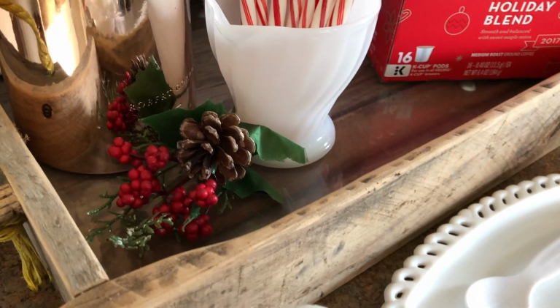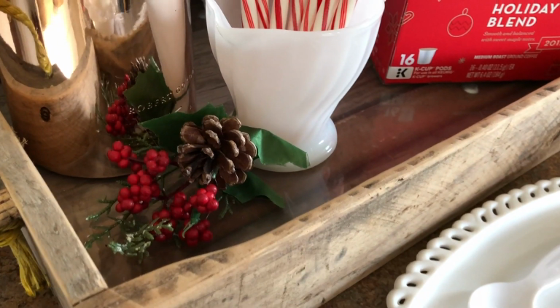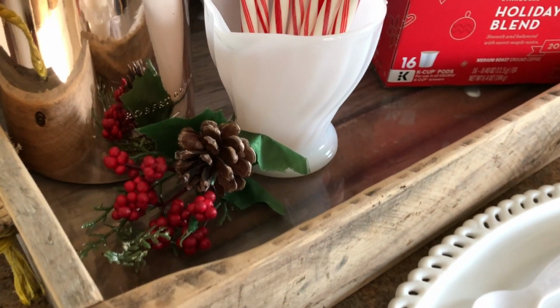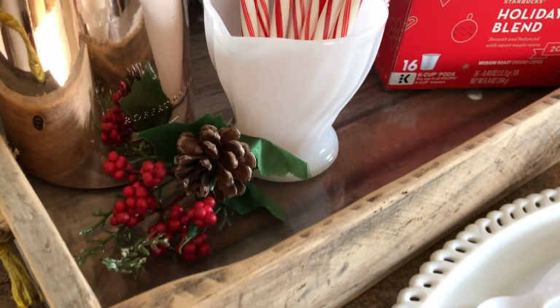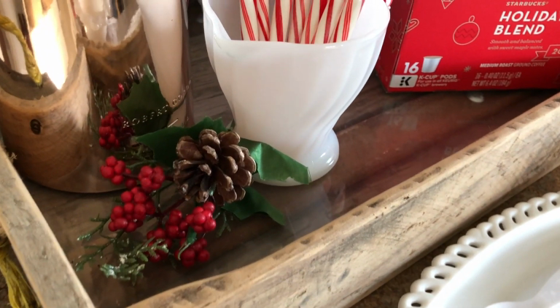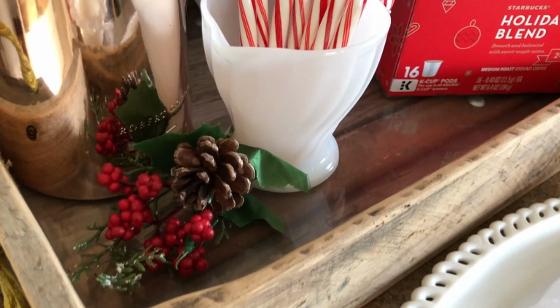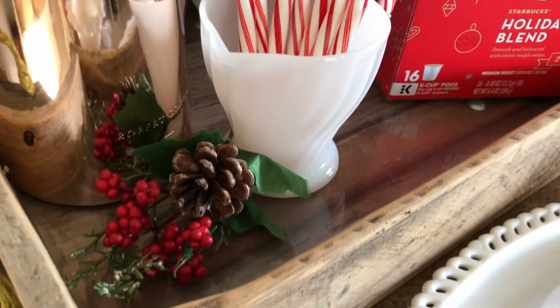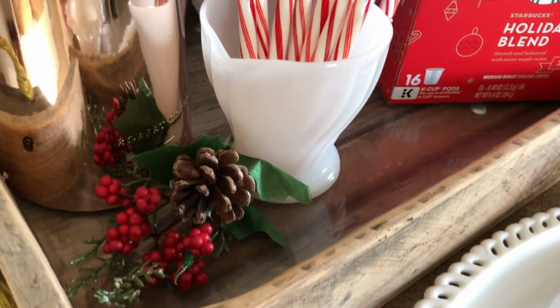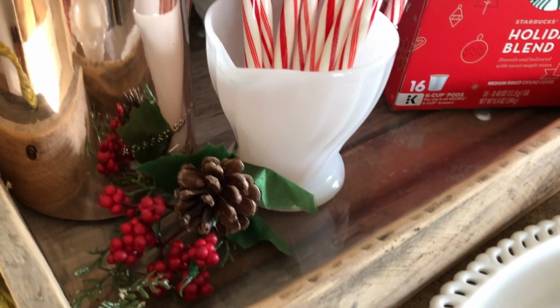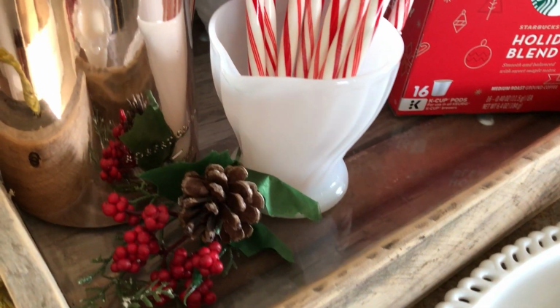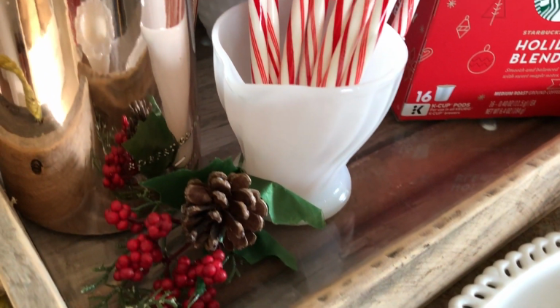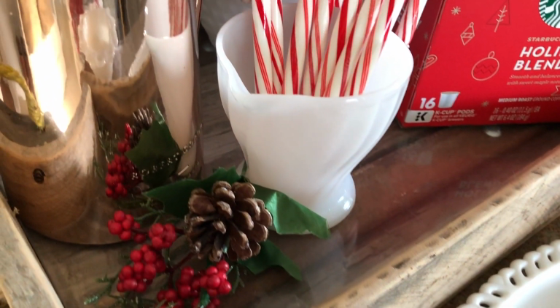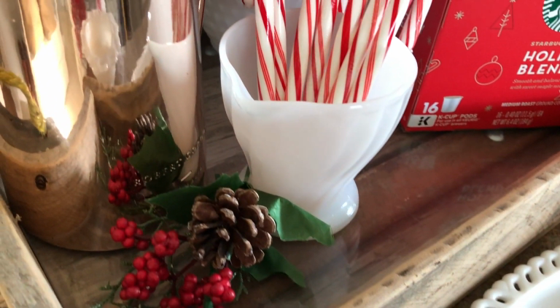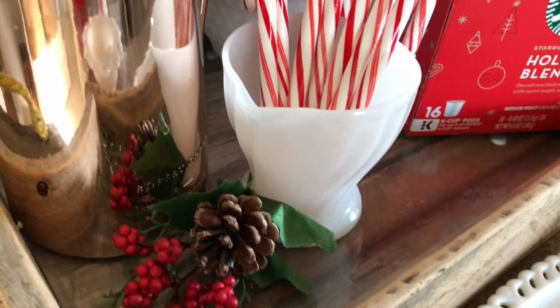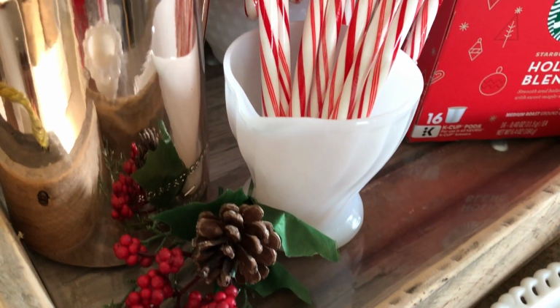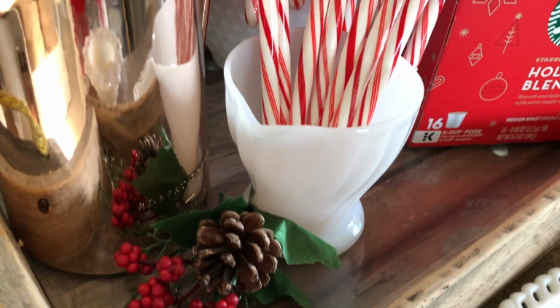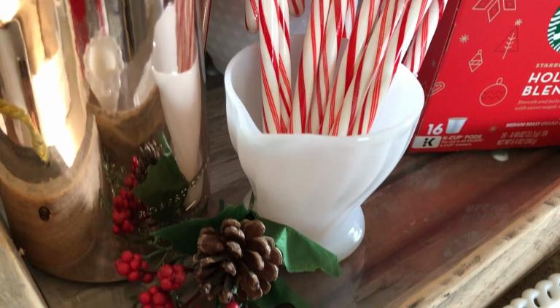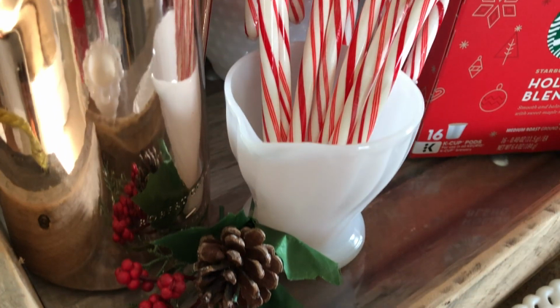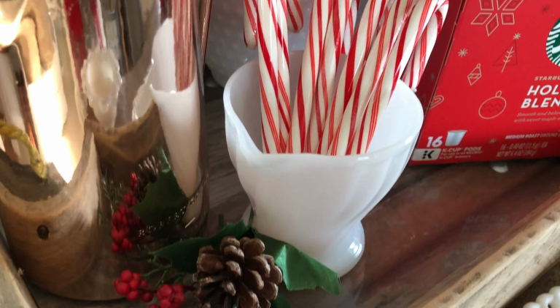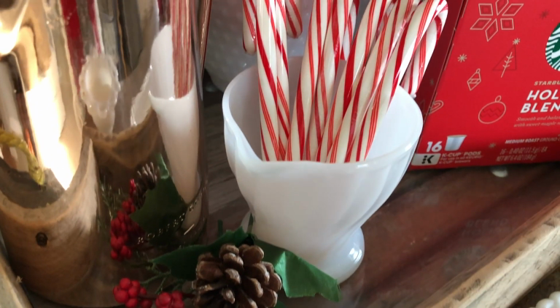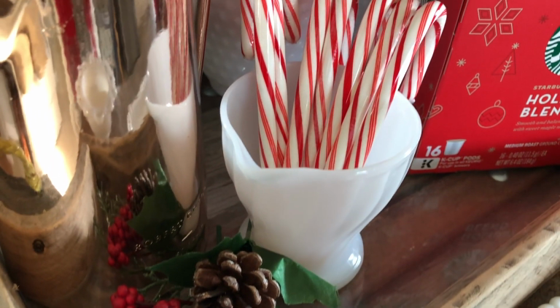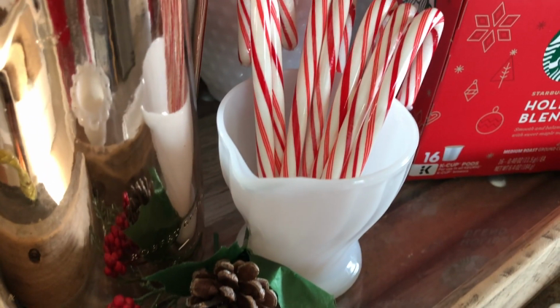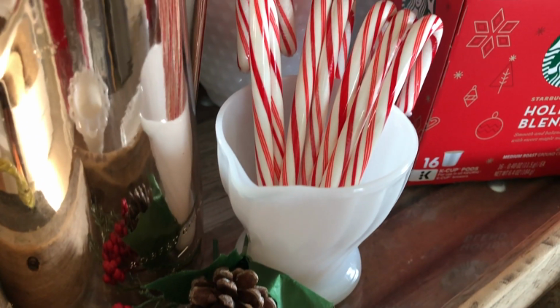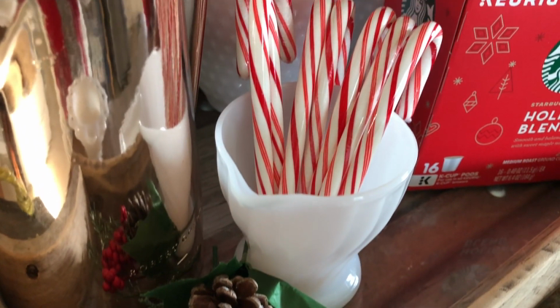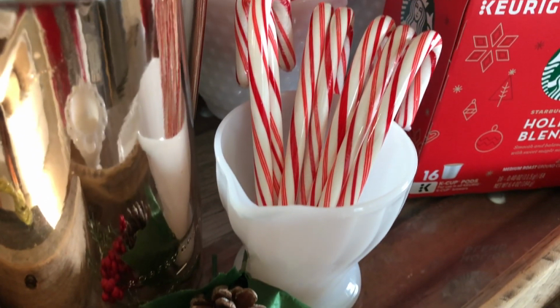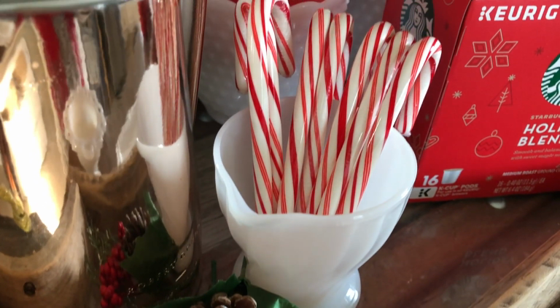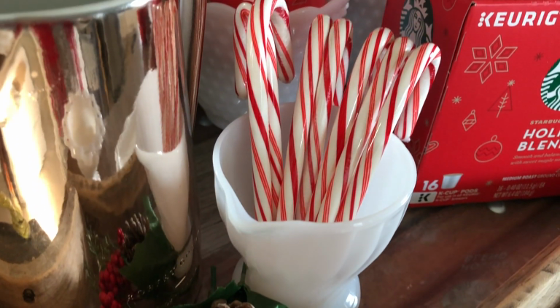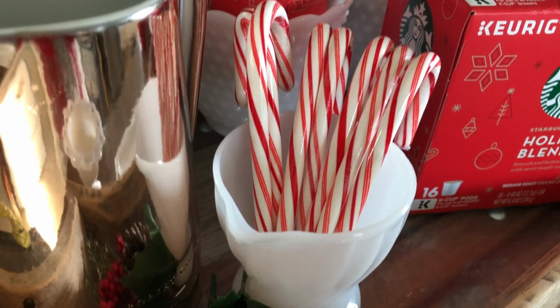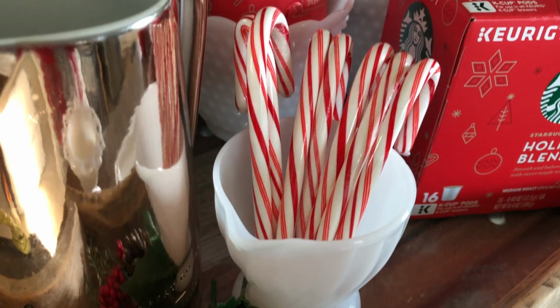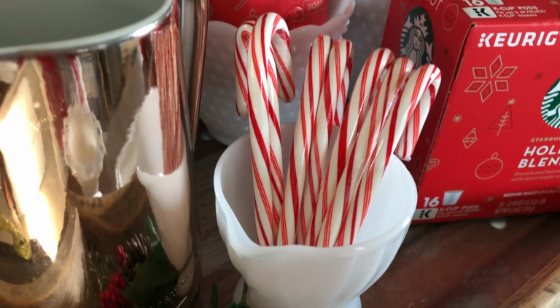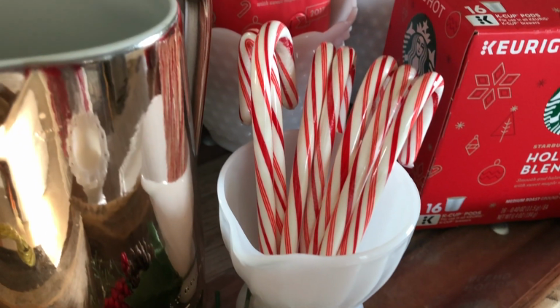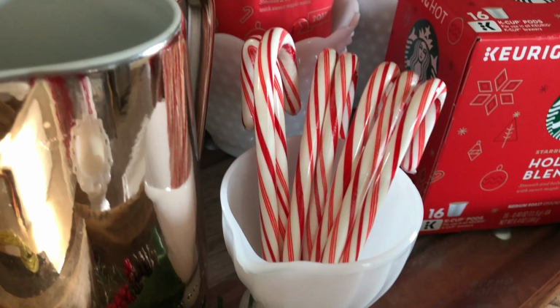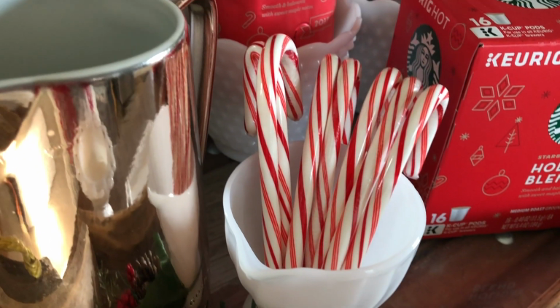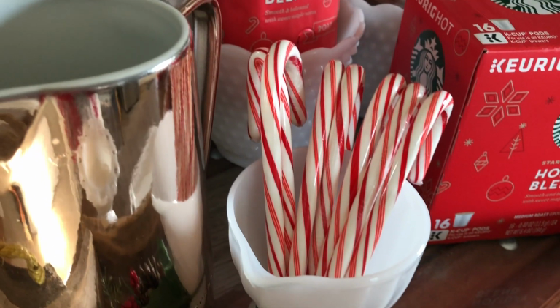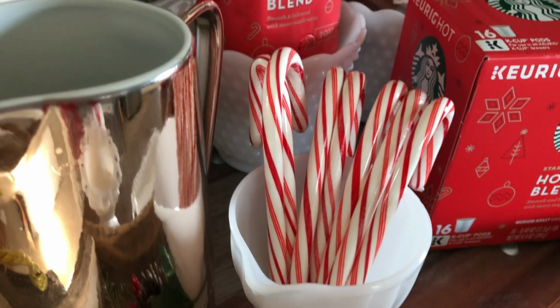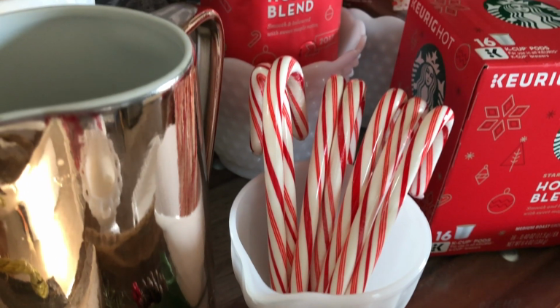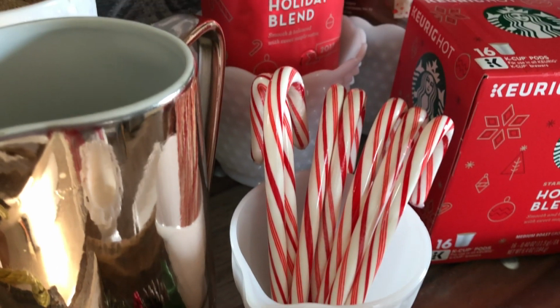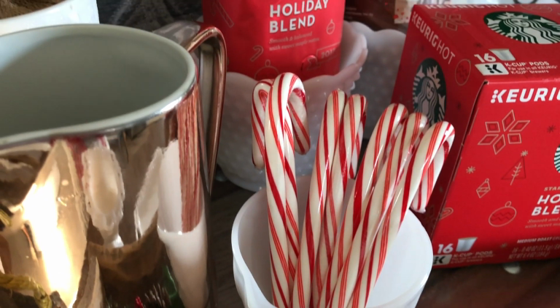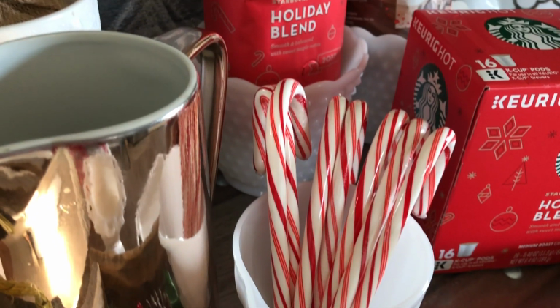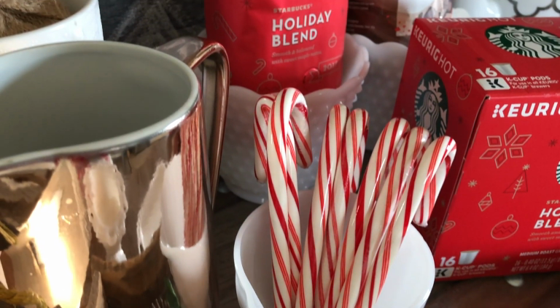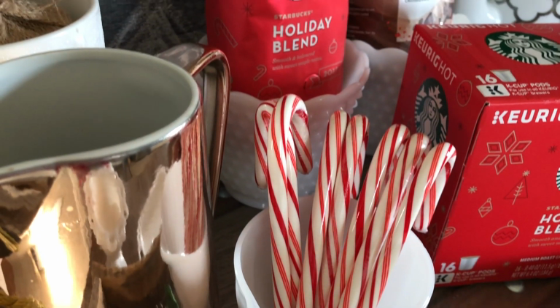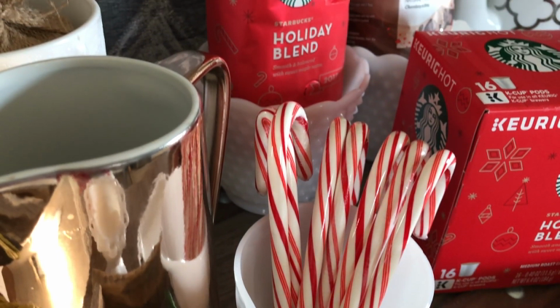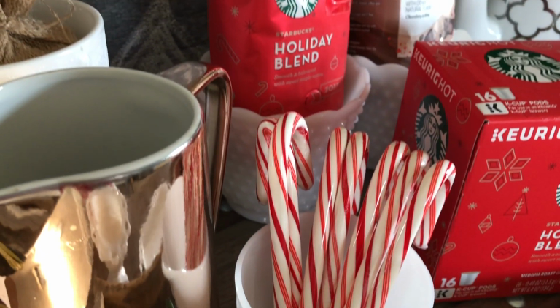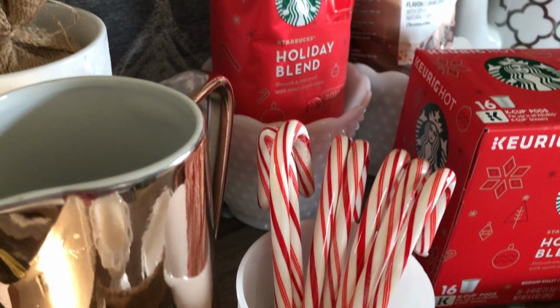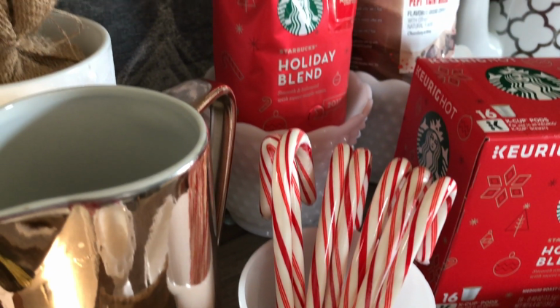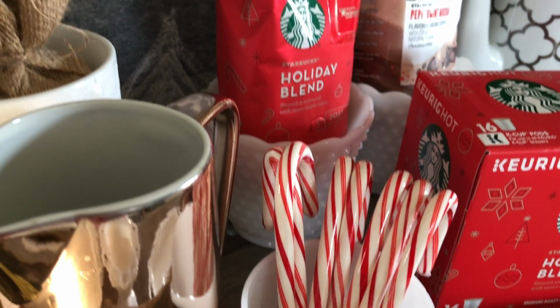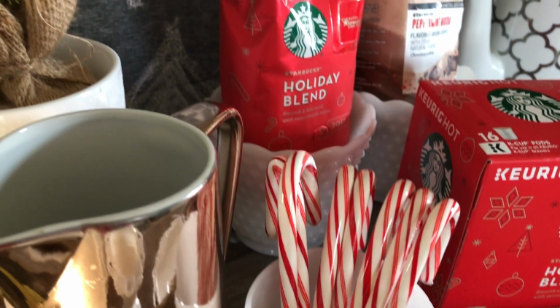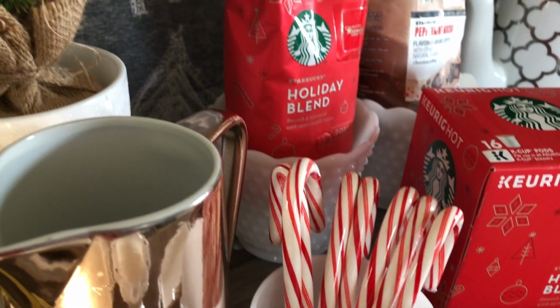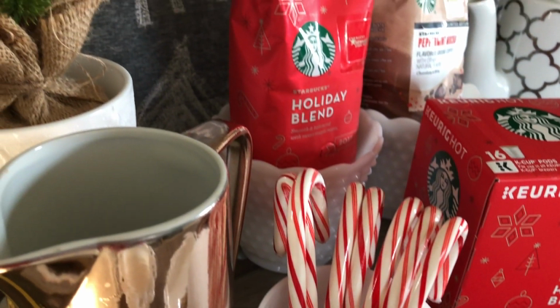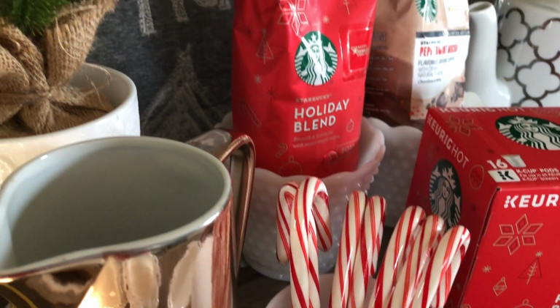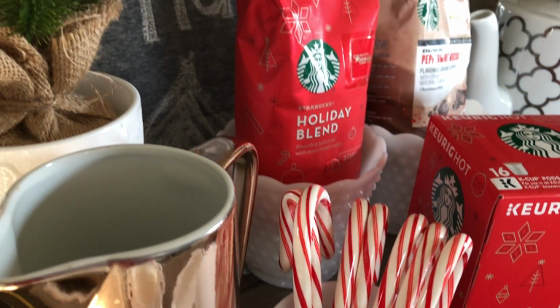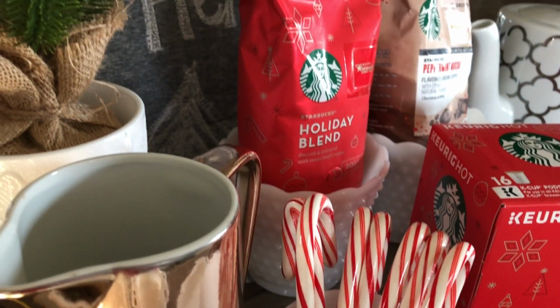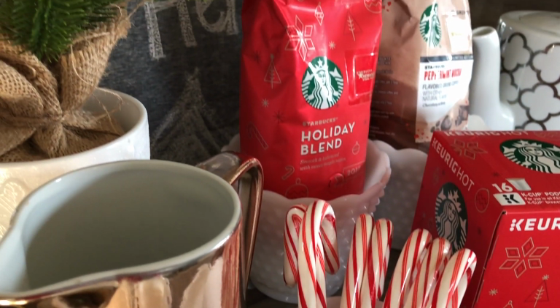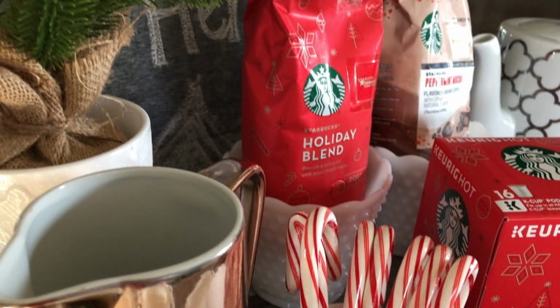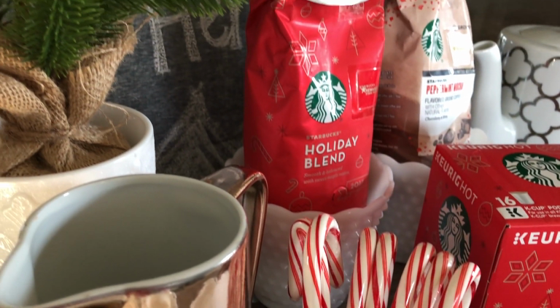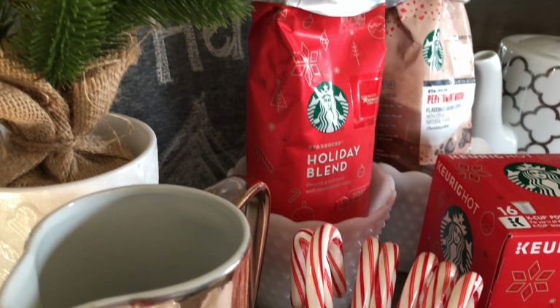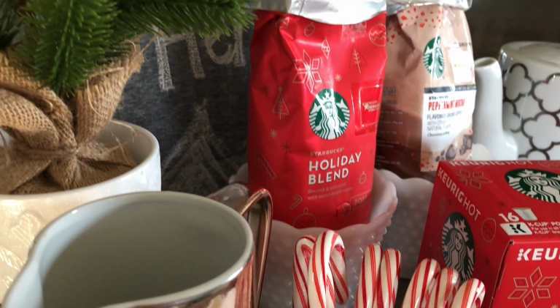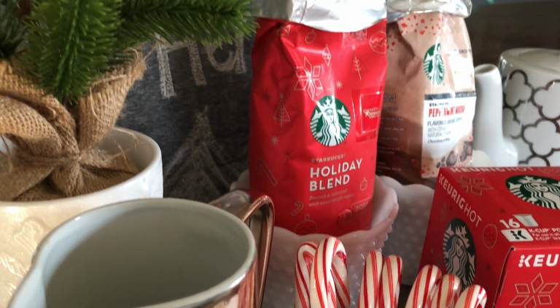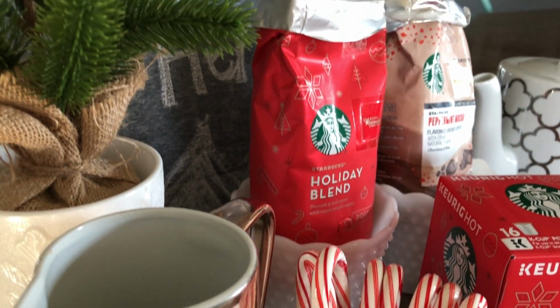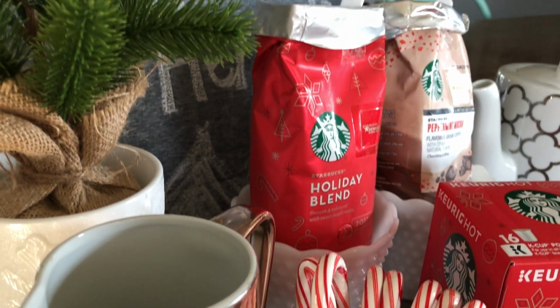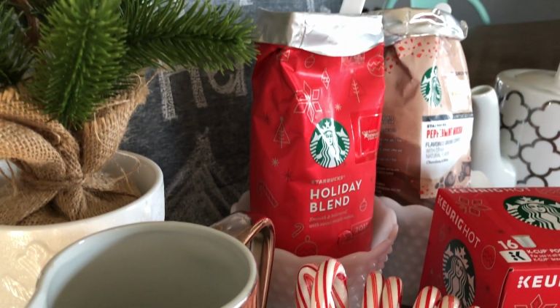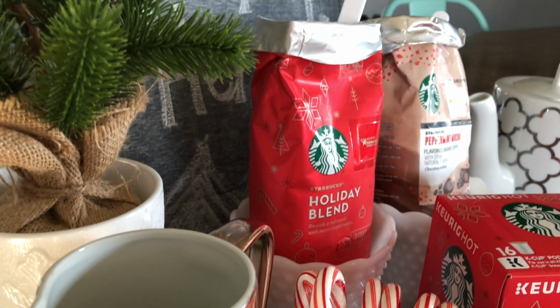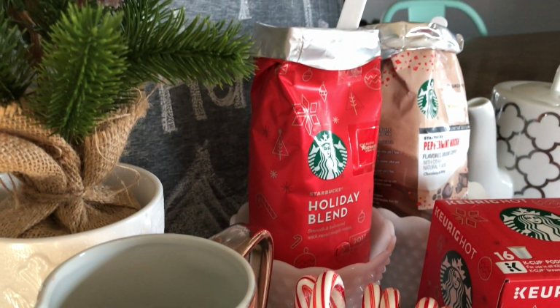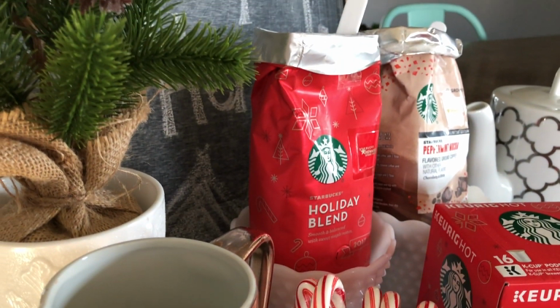For me, this coffee station is a place to gather in my kitchen and enjoy the warmth of family and friends over that delicious cup of coffee.